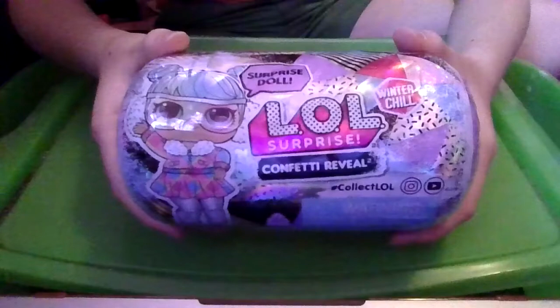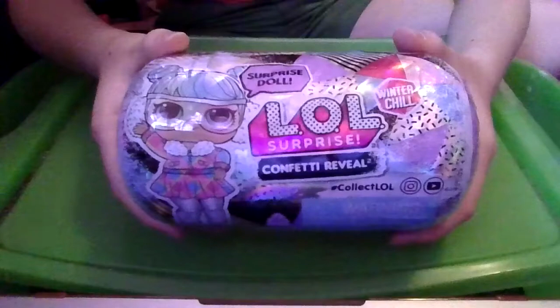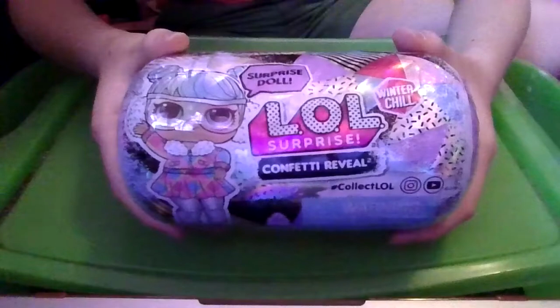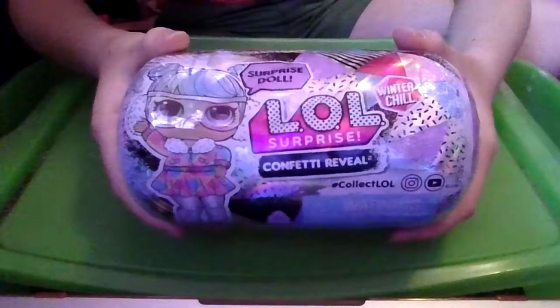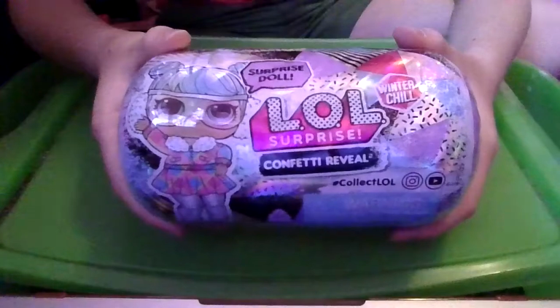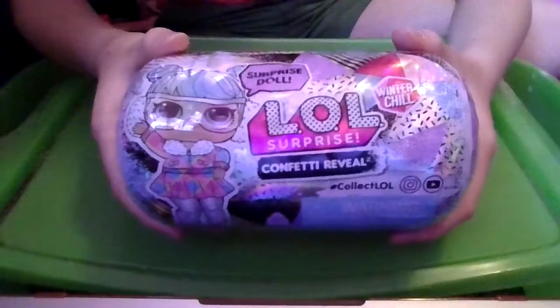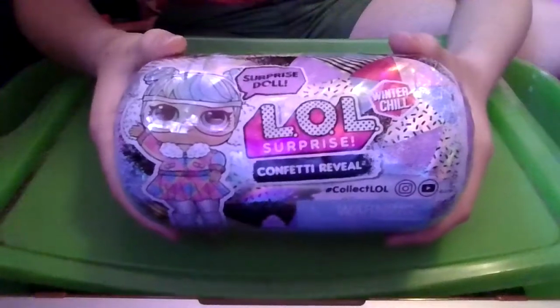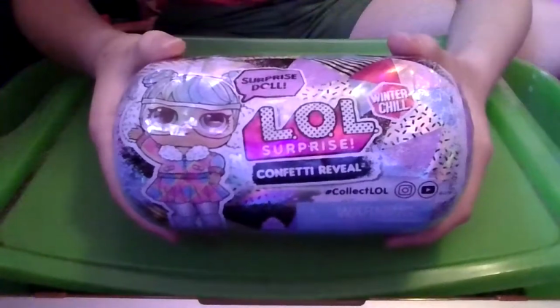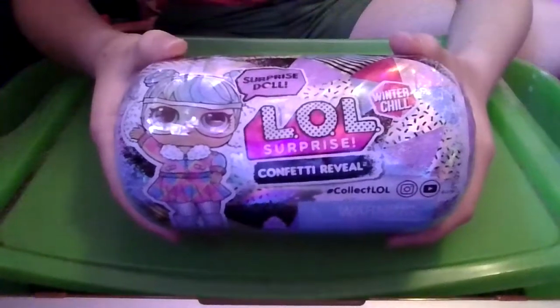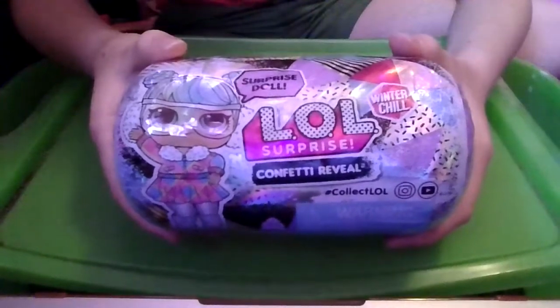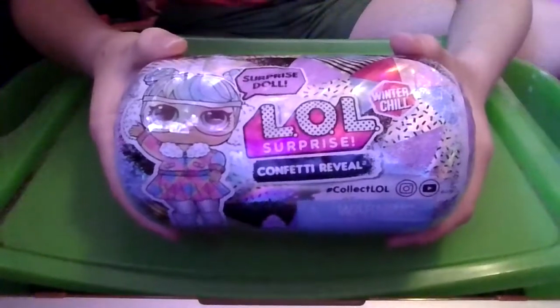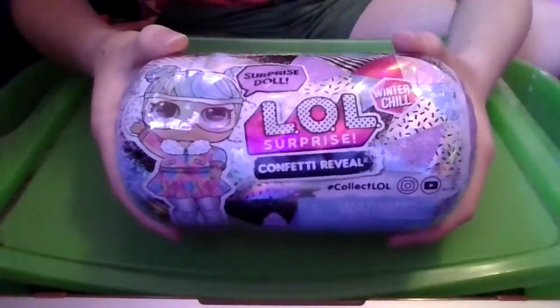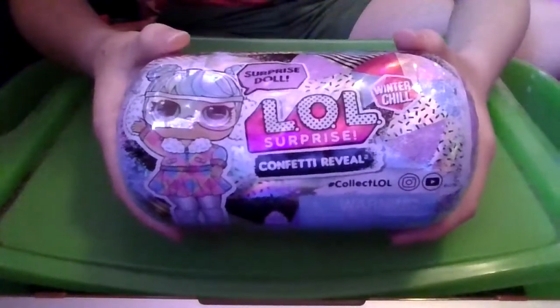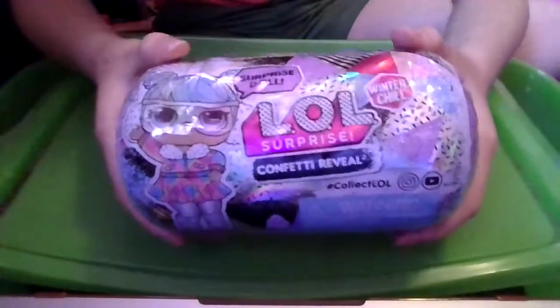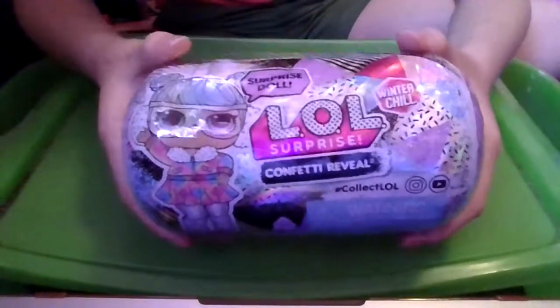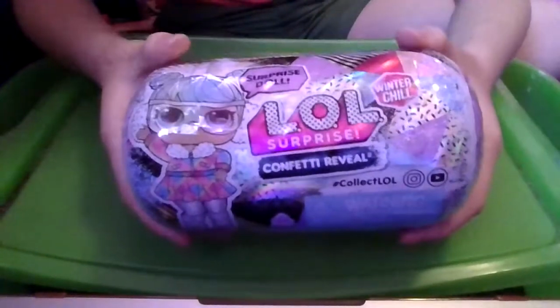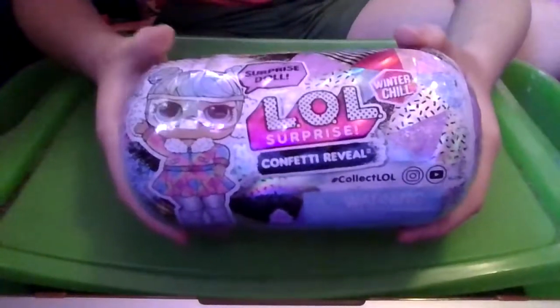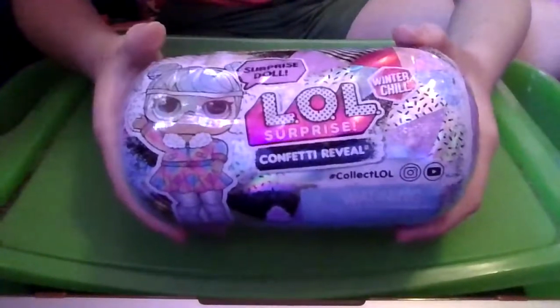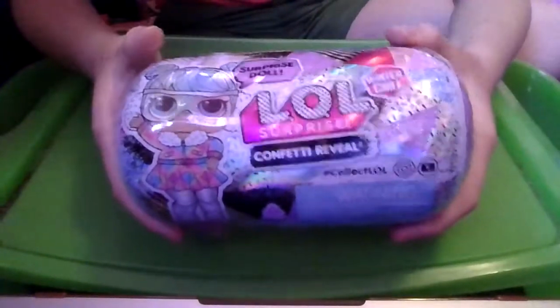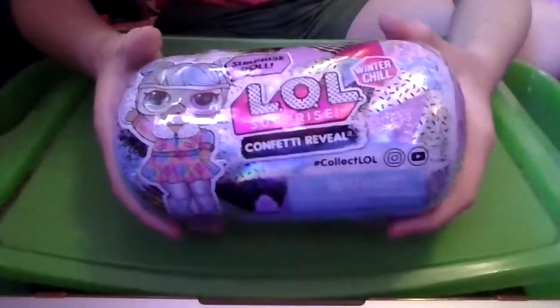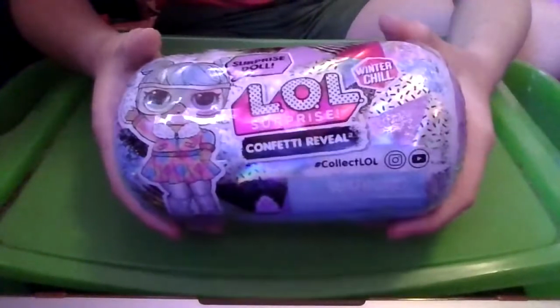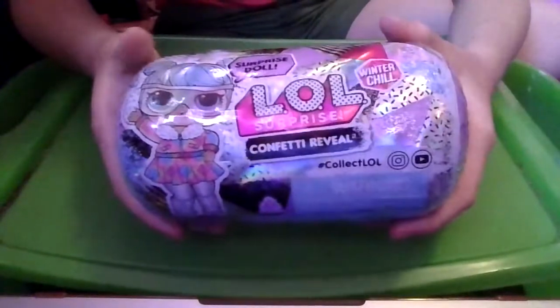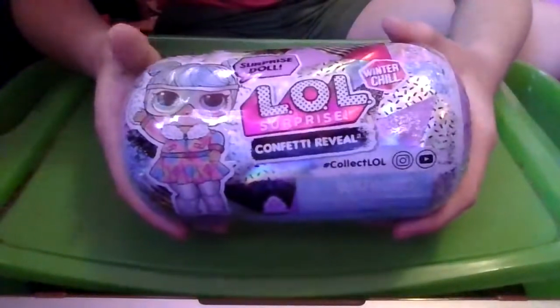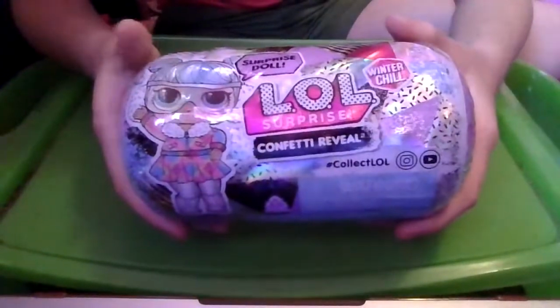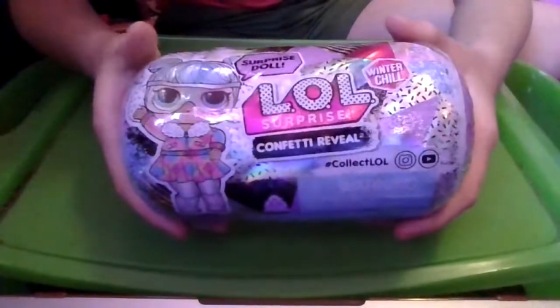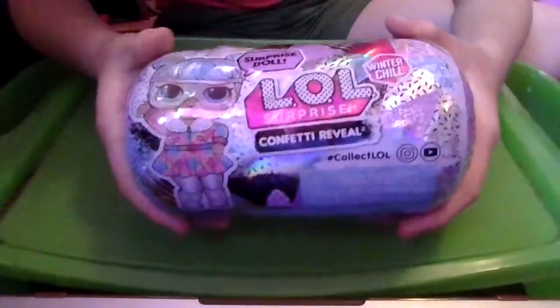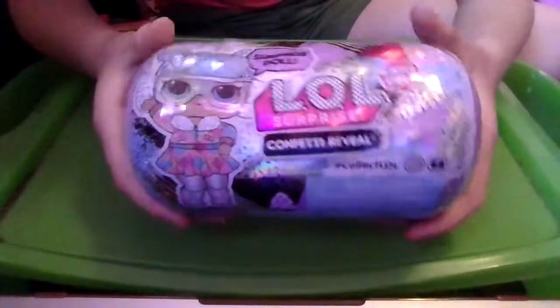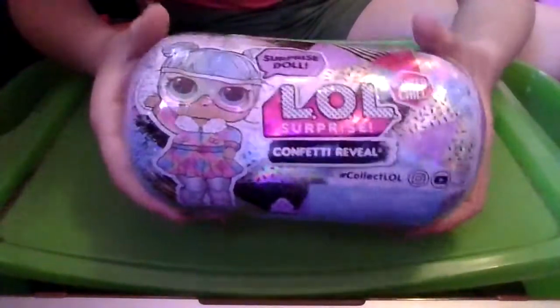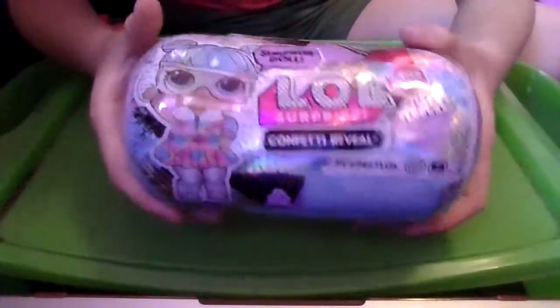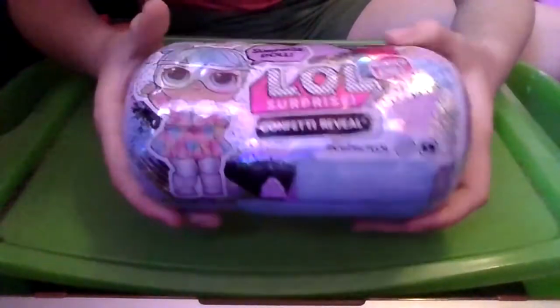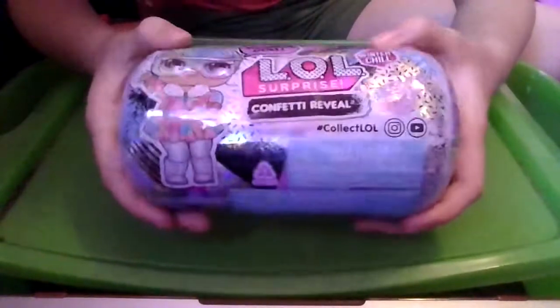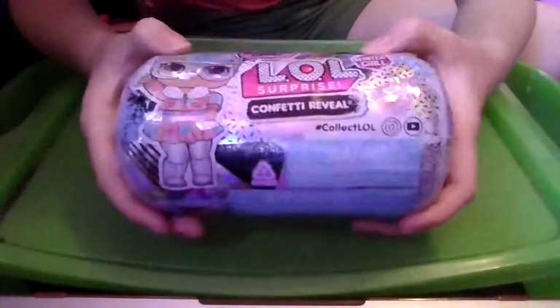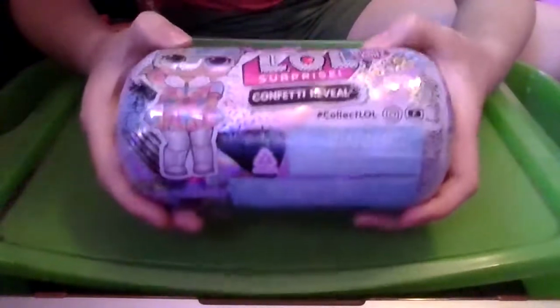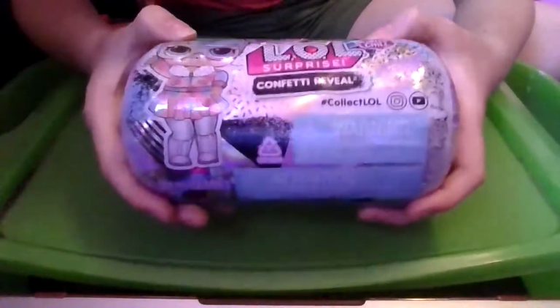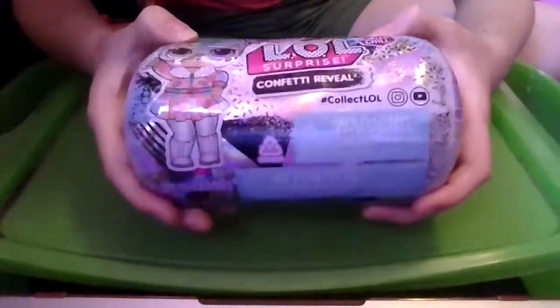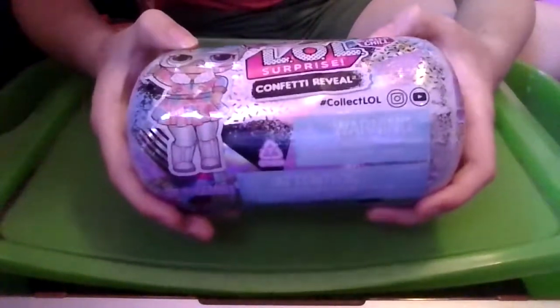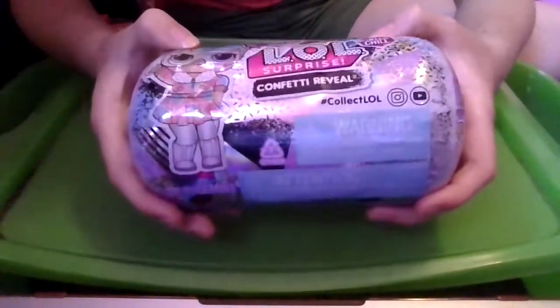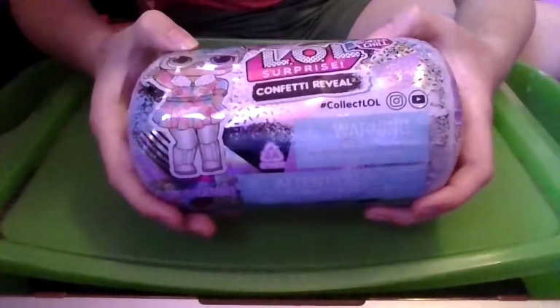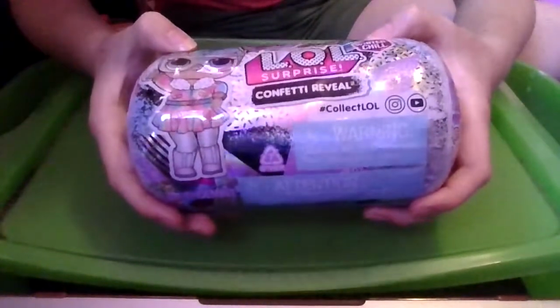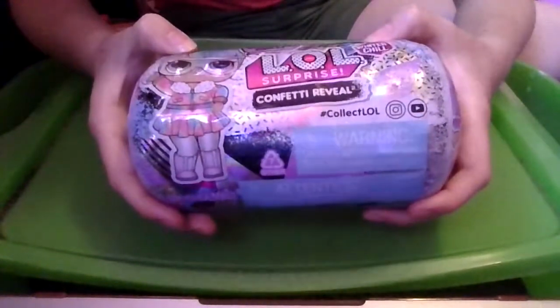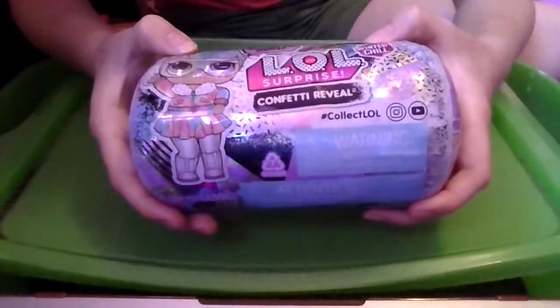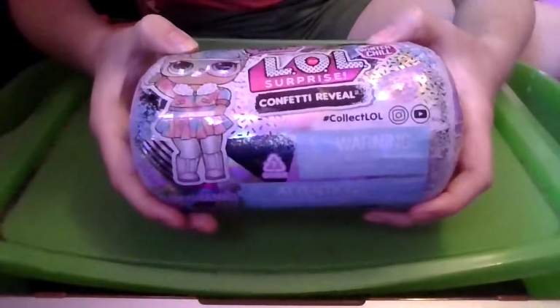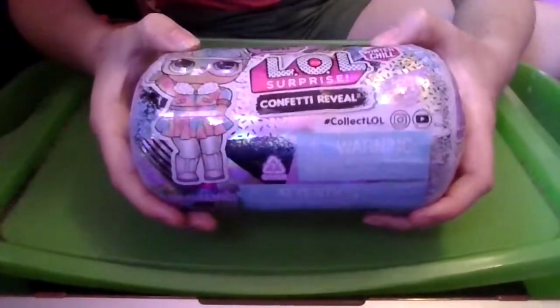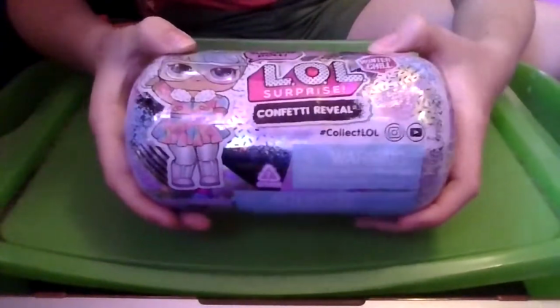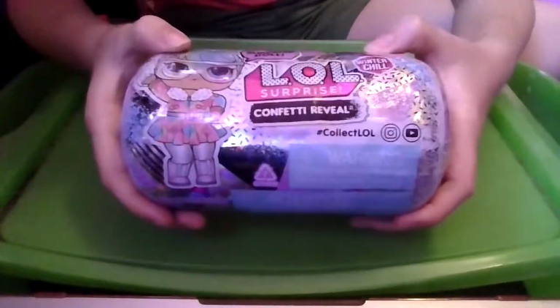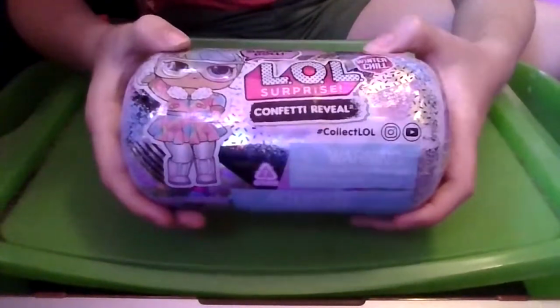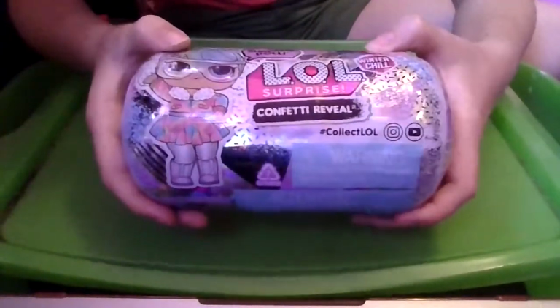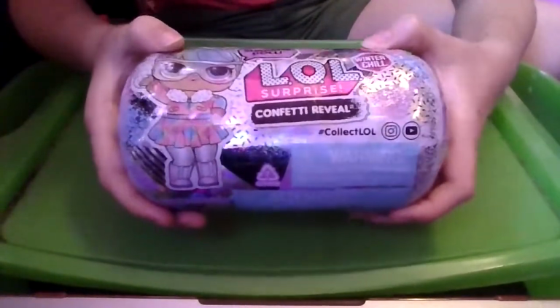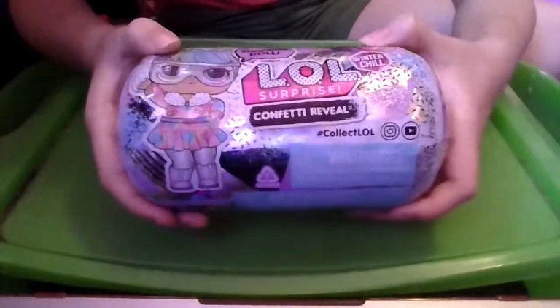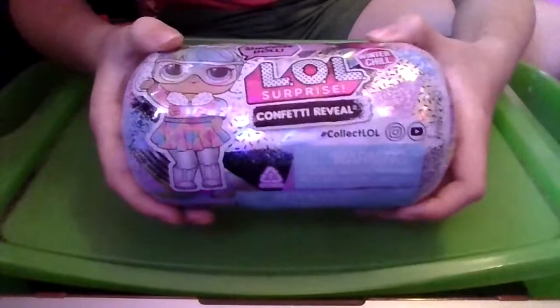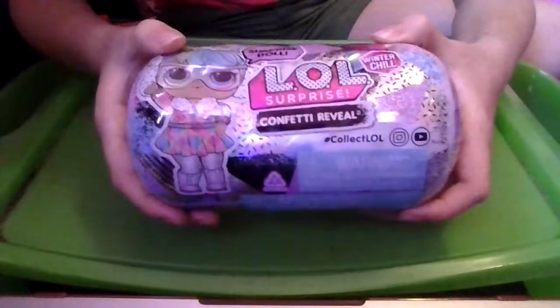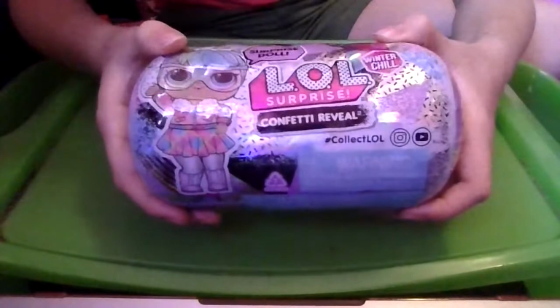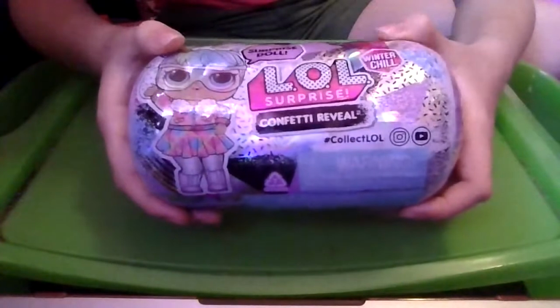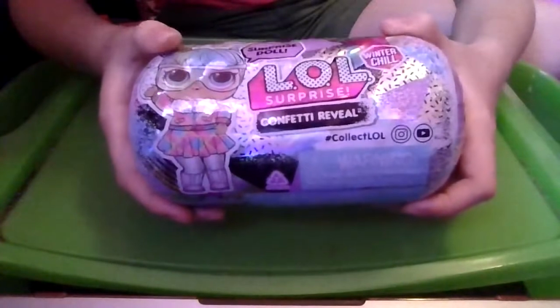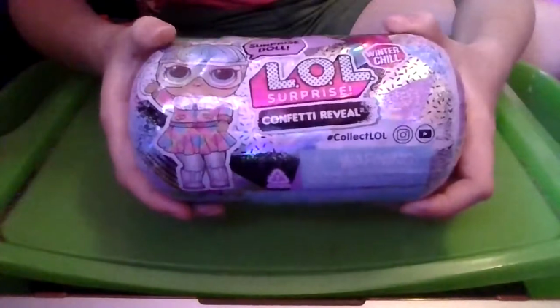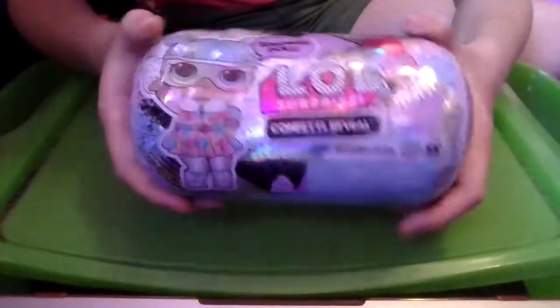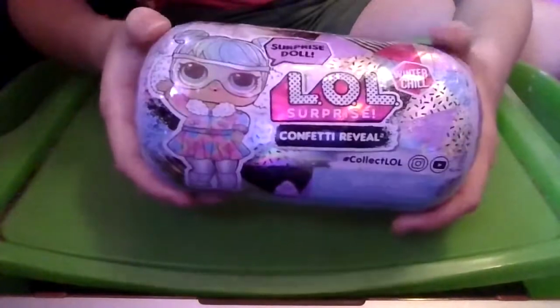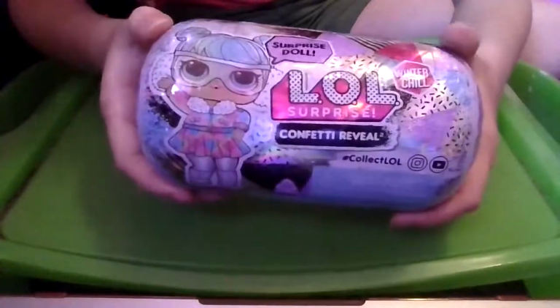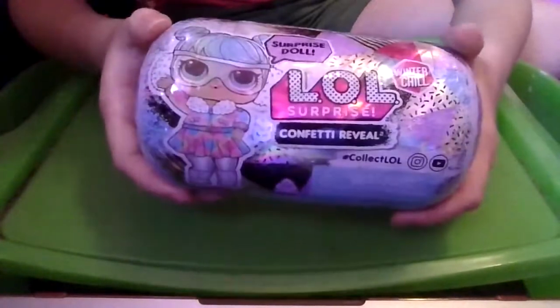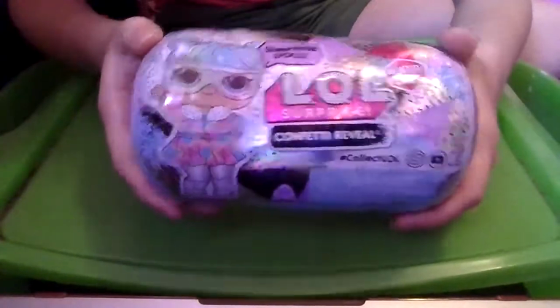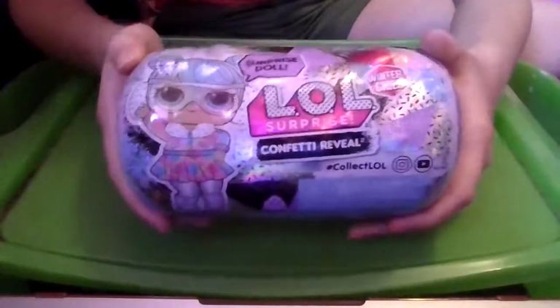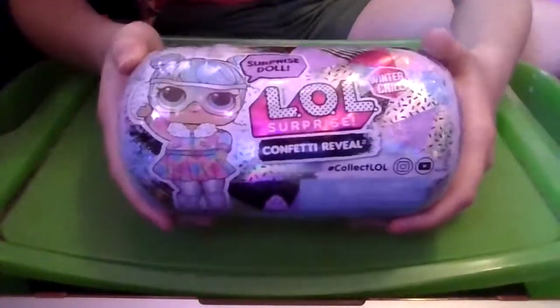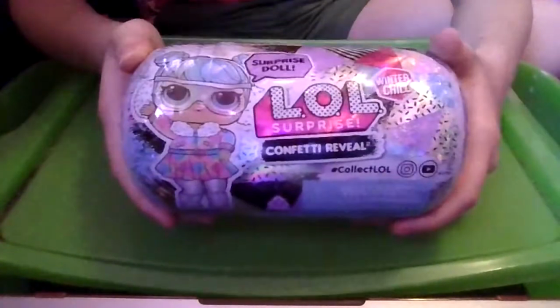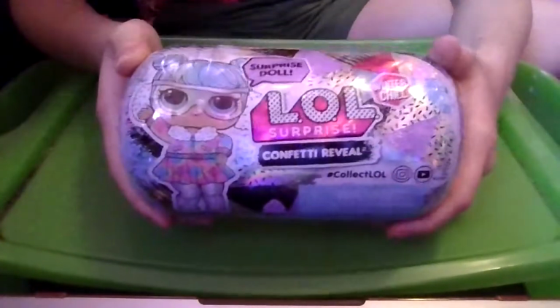What's up my bear cubs? Jaden Bear here and today we are unboxing the LOL Surprise Confetti Reveal Winter Chill.